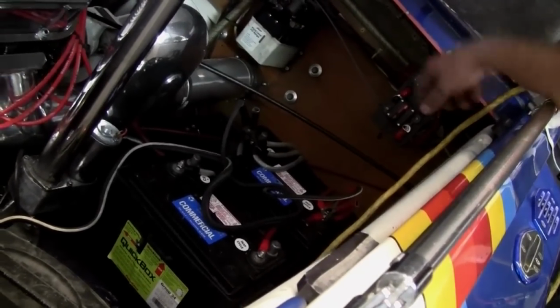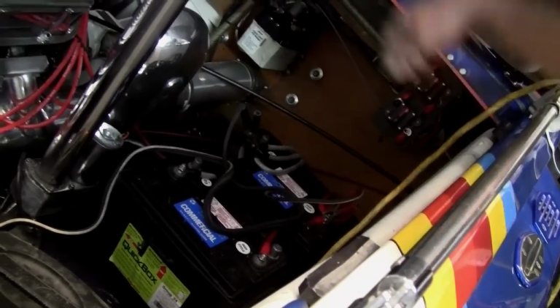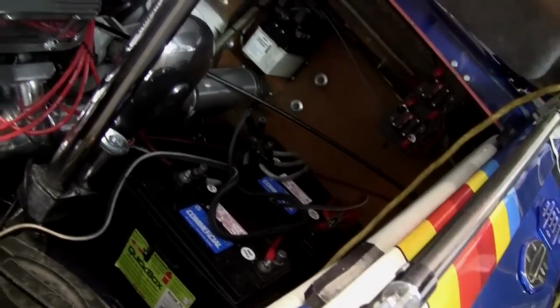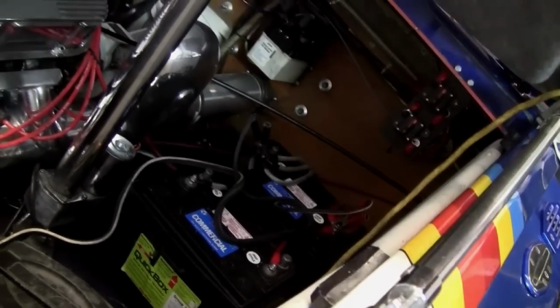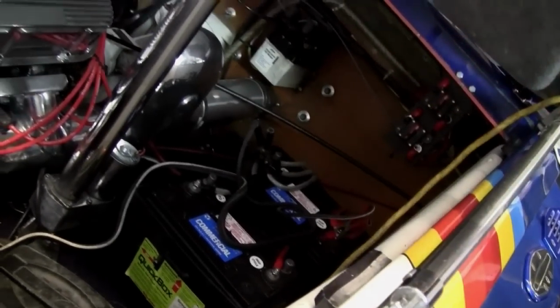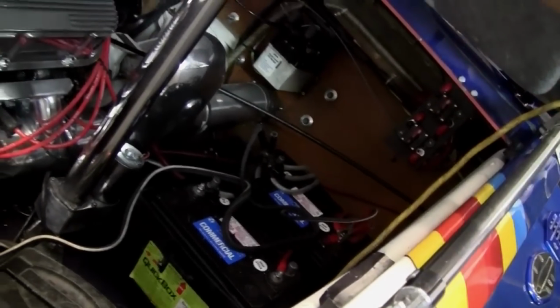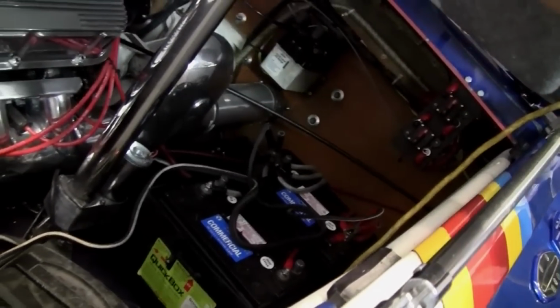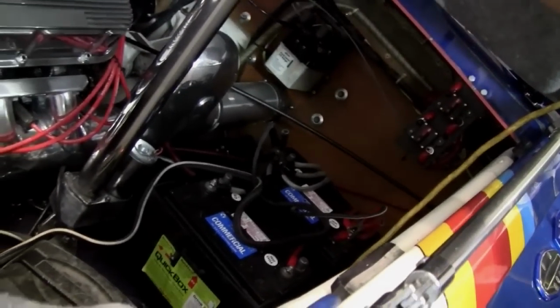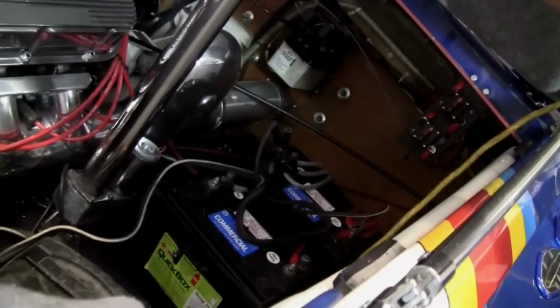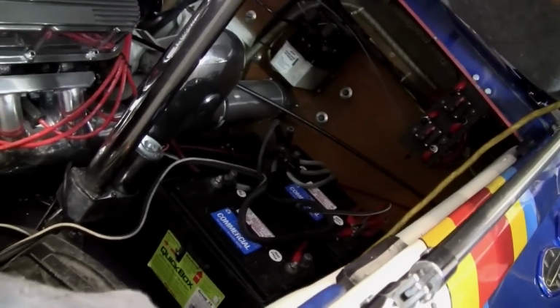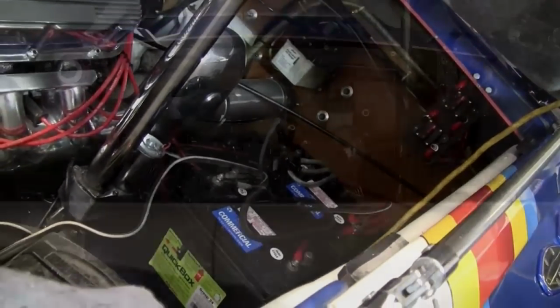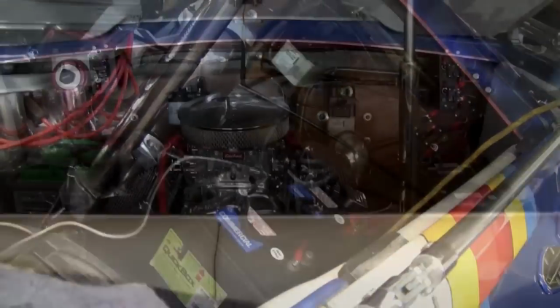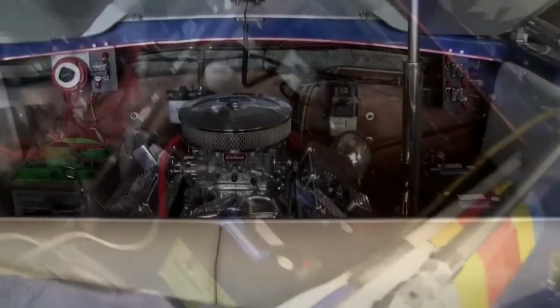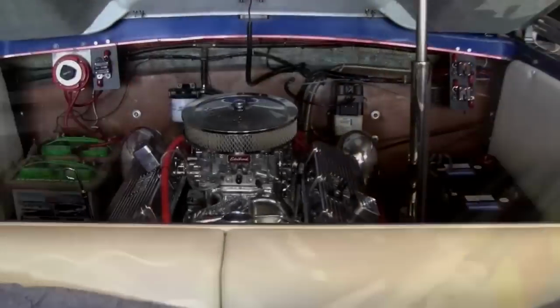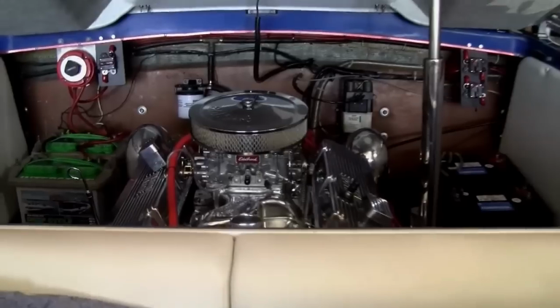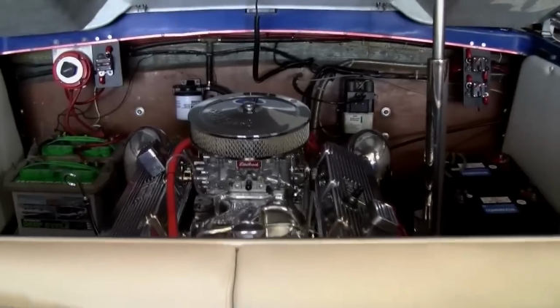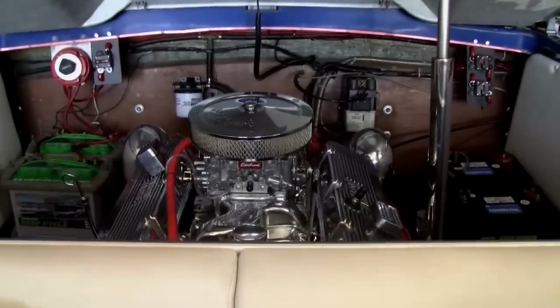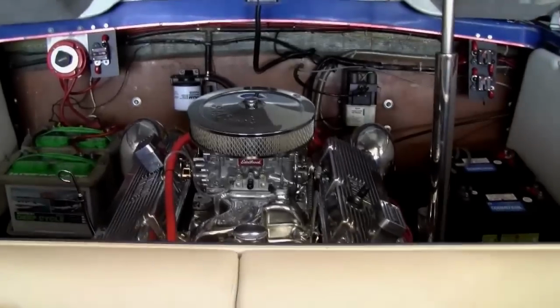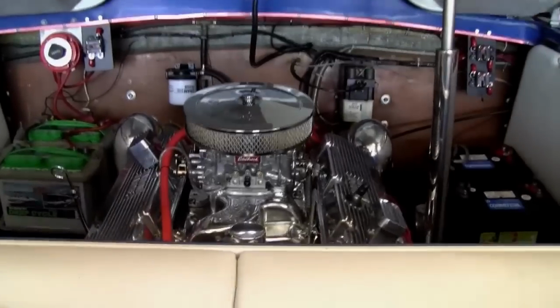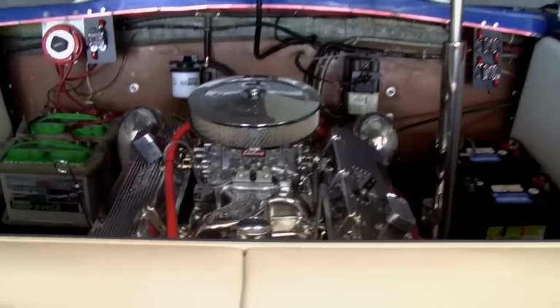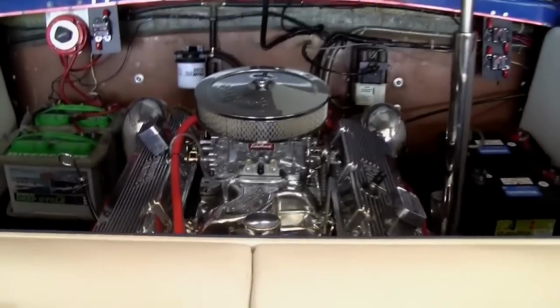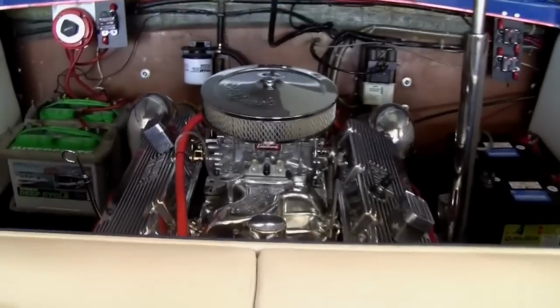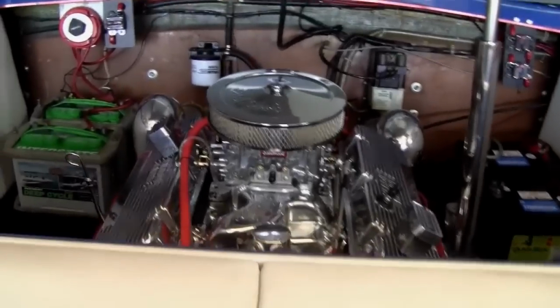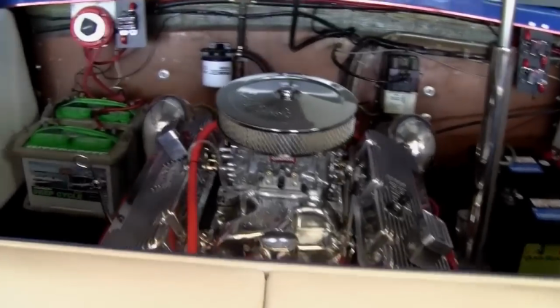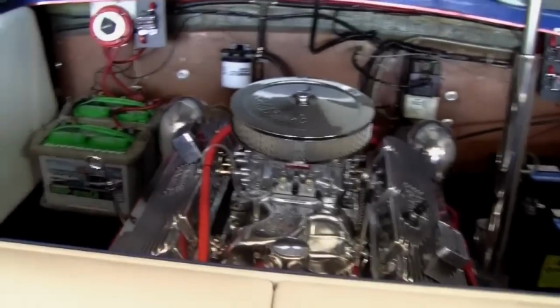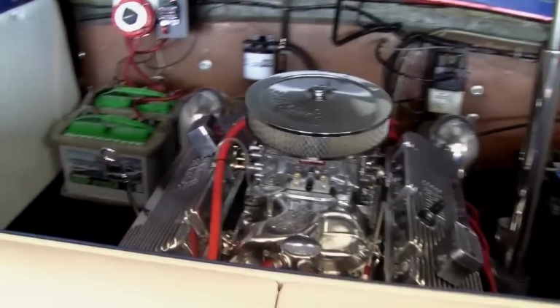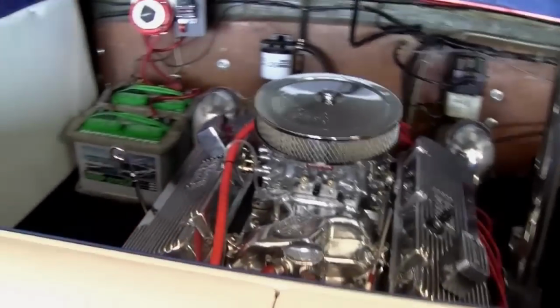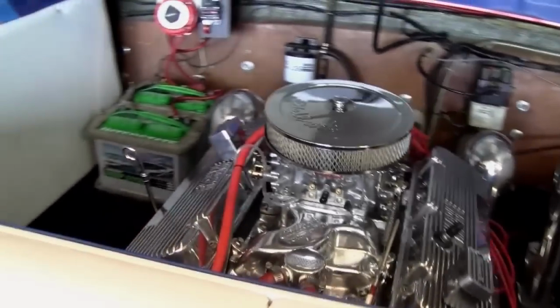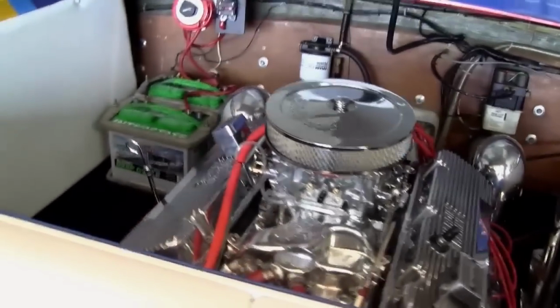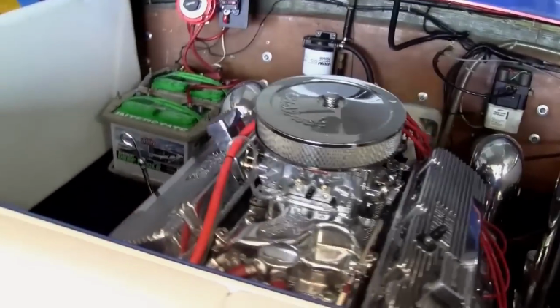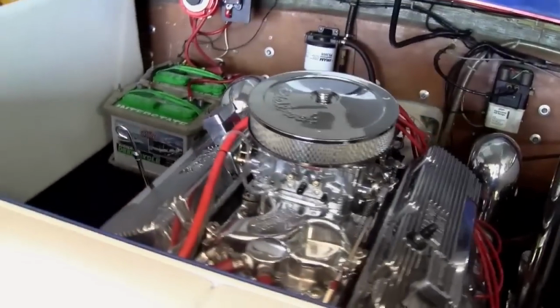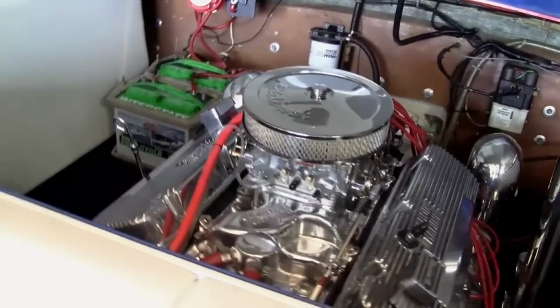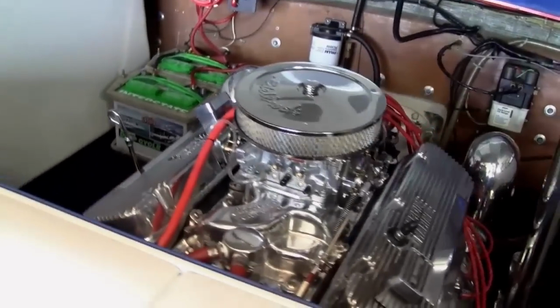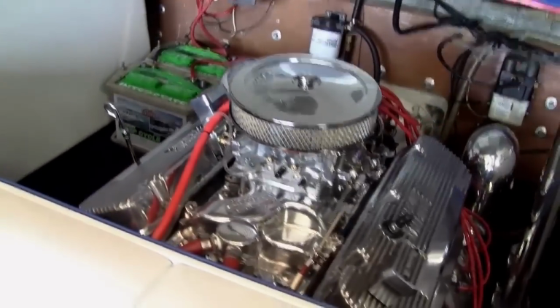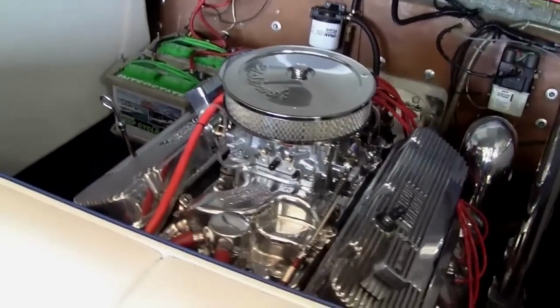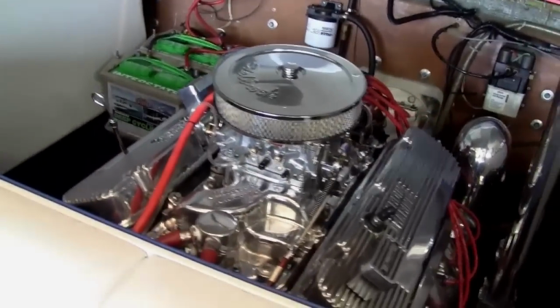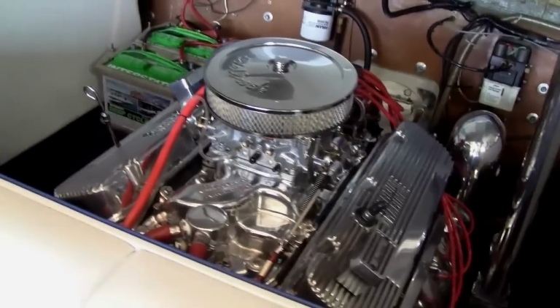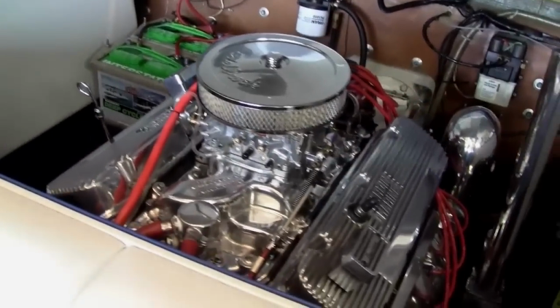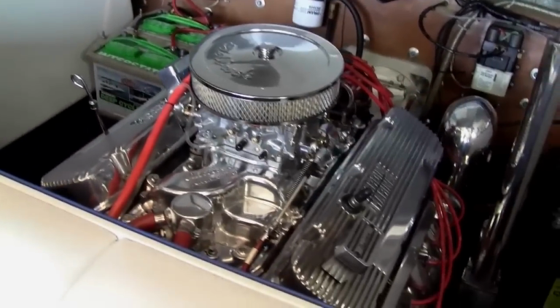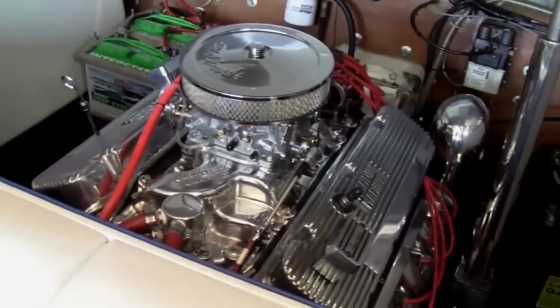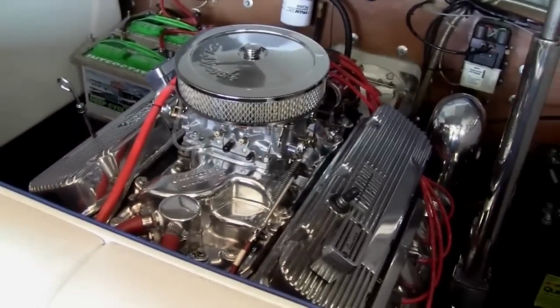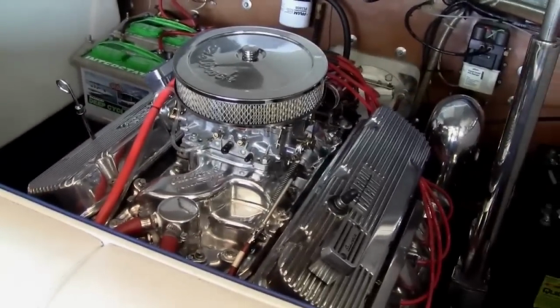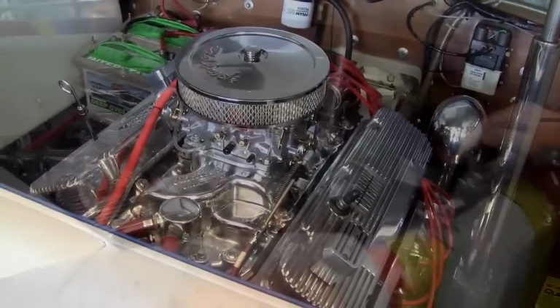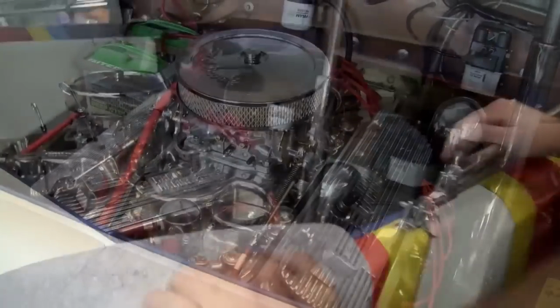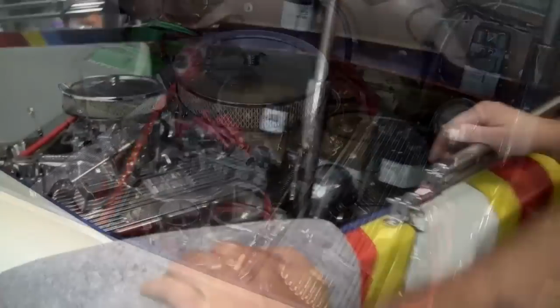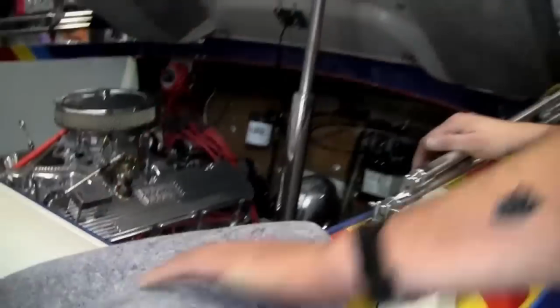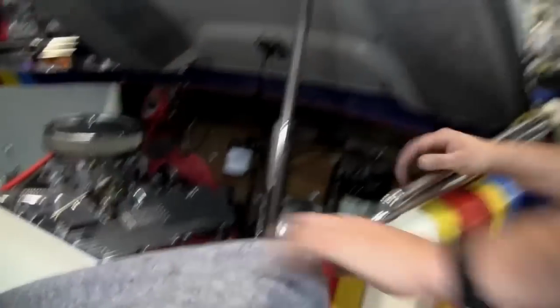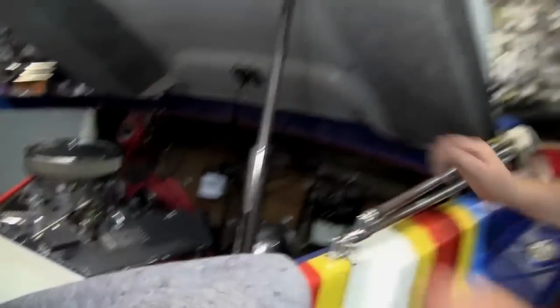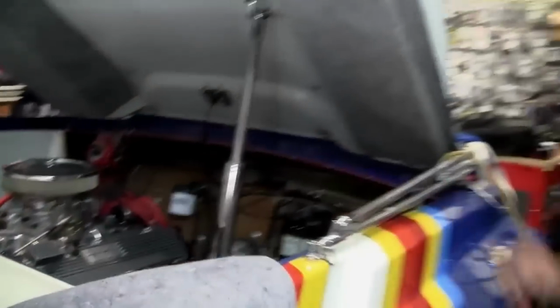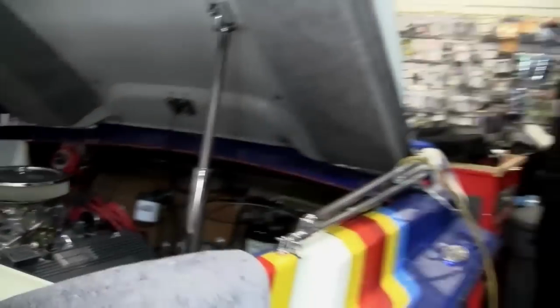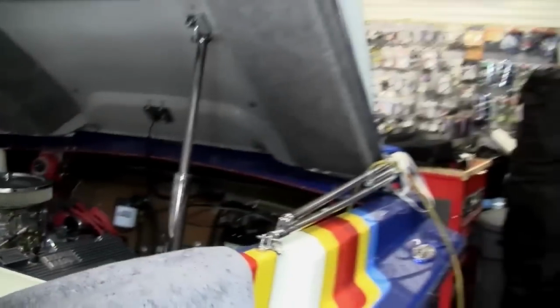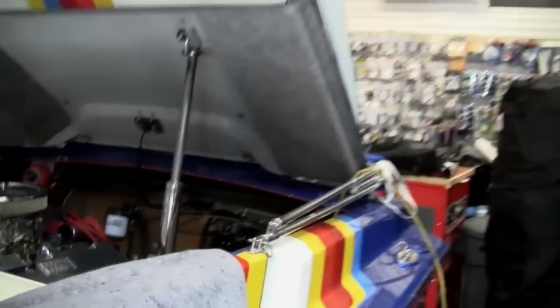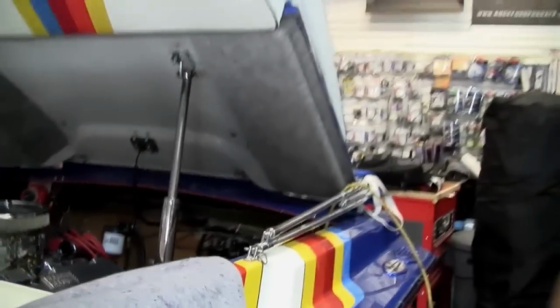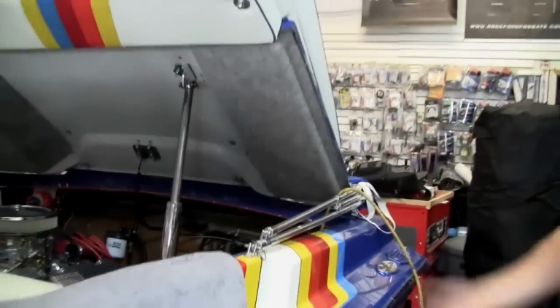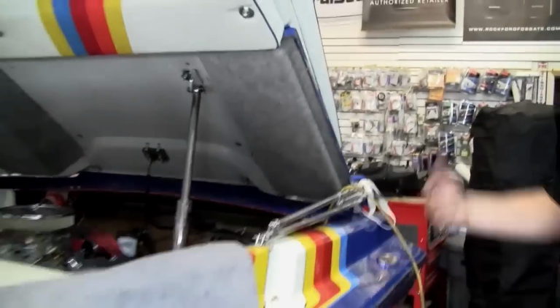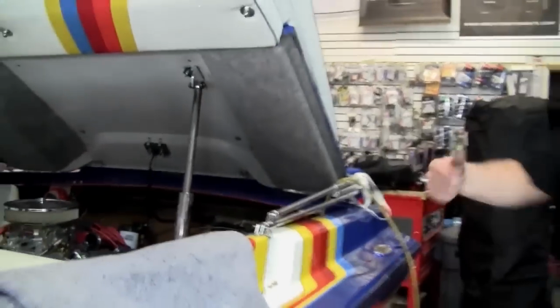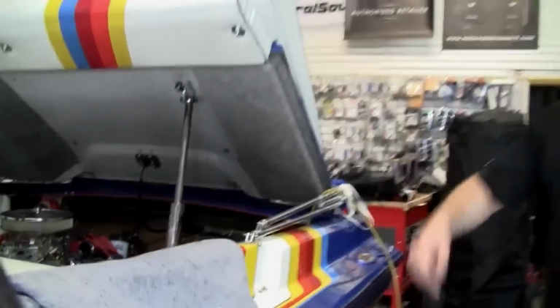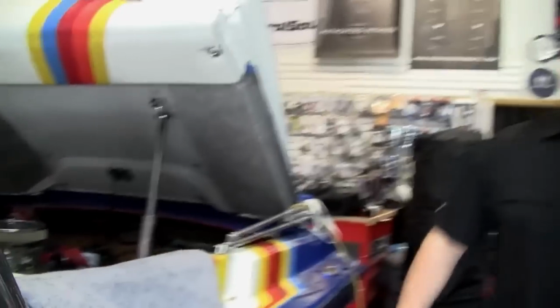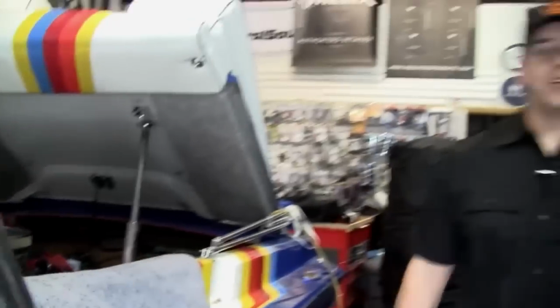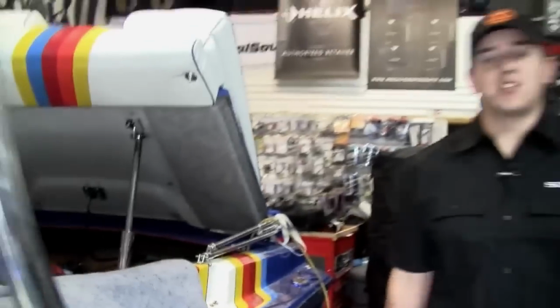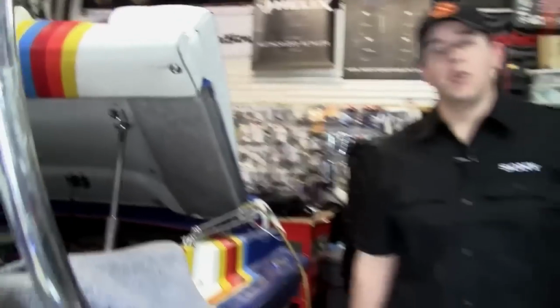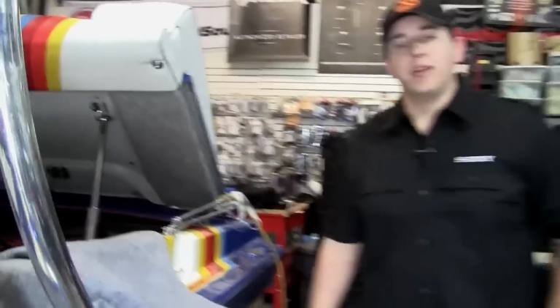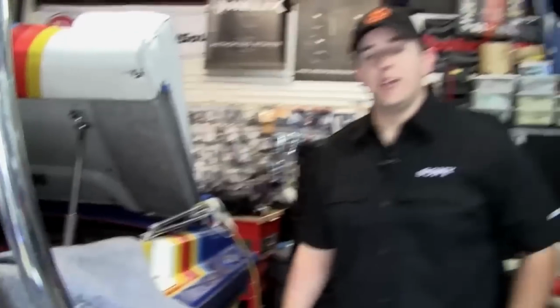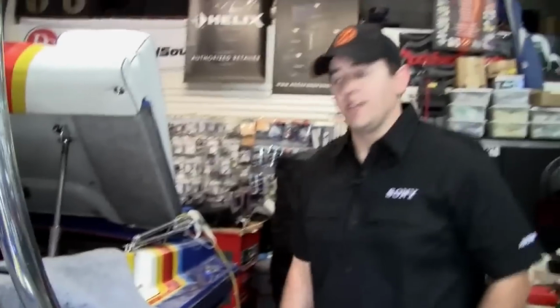On the other side we have two more deep cycle batteries that run everything else in the boat. So this thing has some pretty serious power in it. Let's hop in there and see what we did.